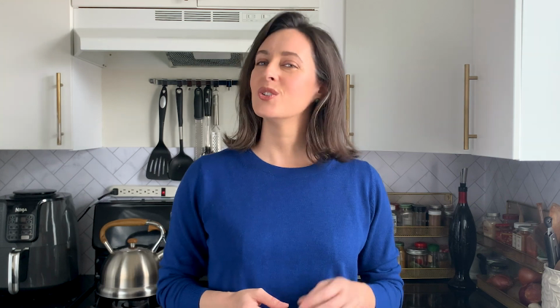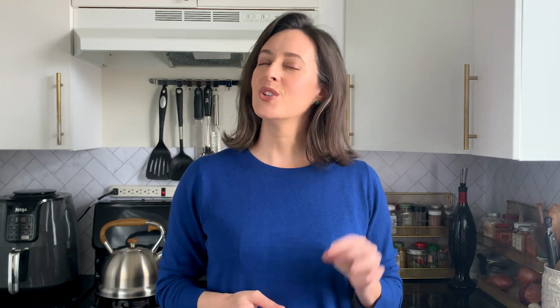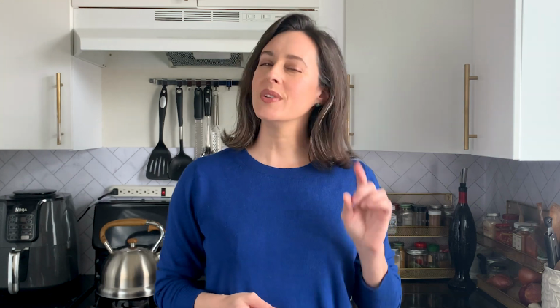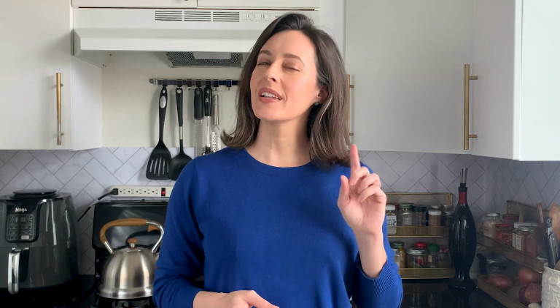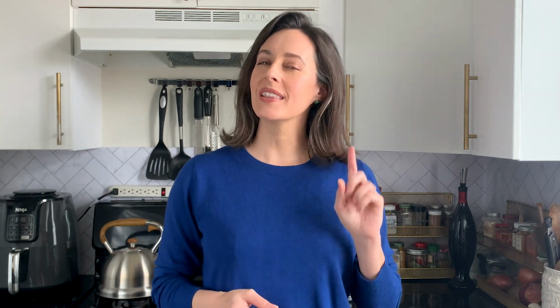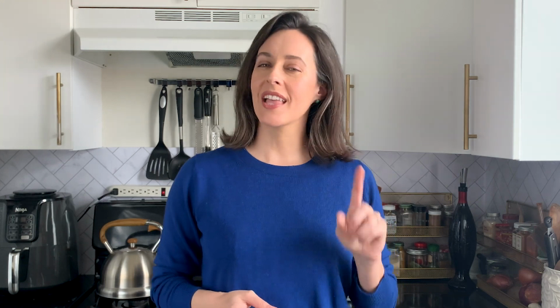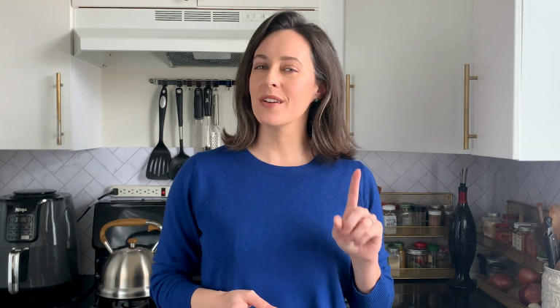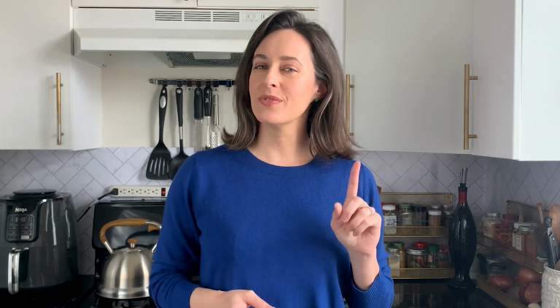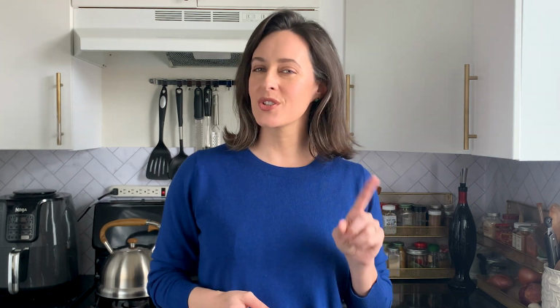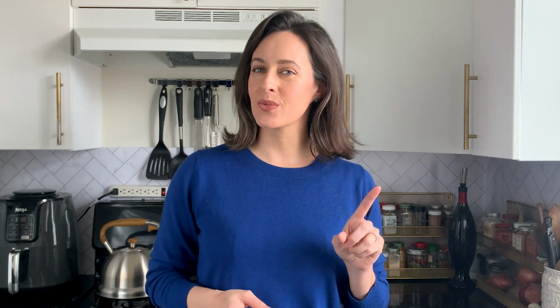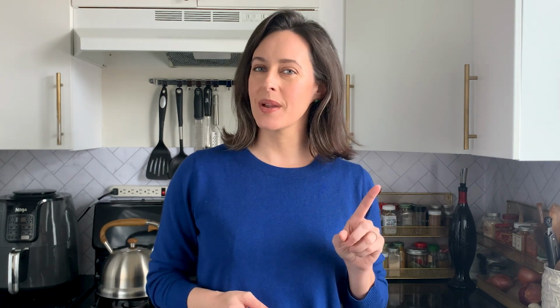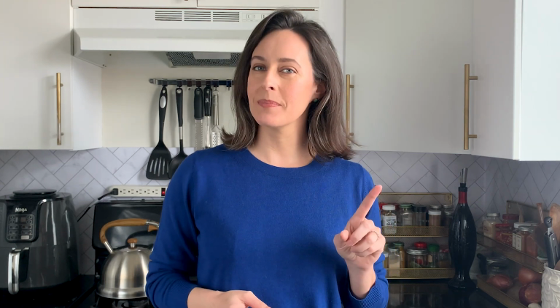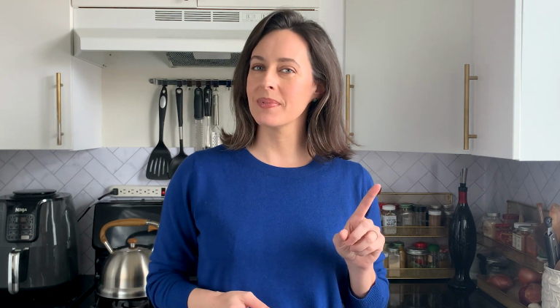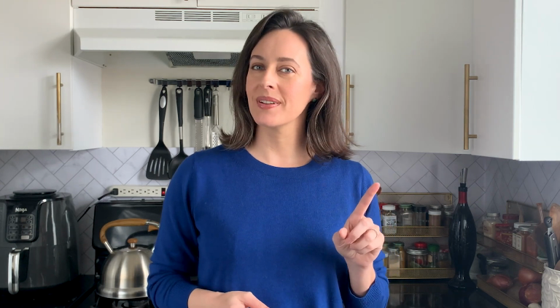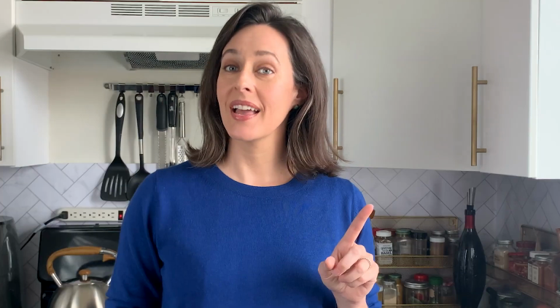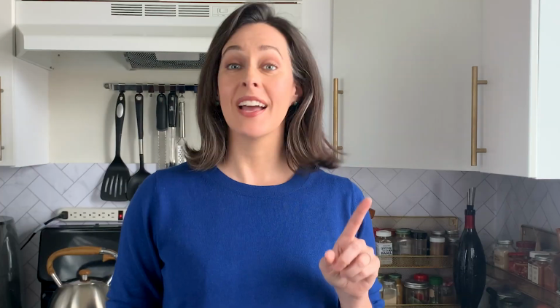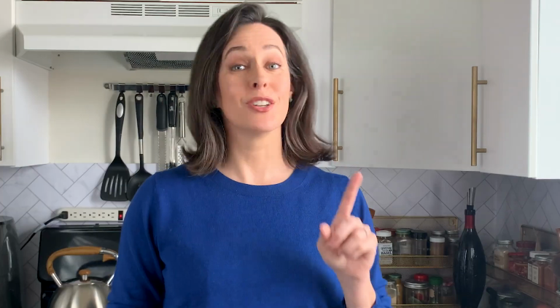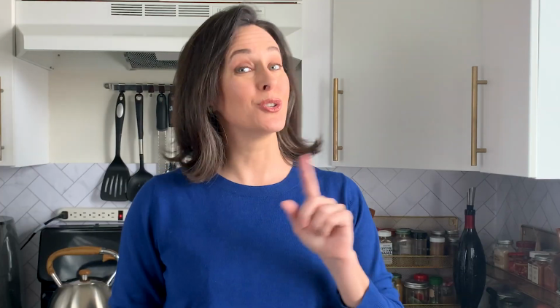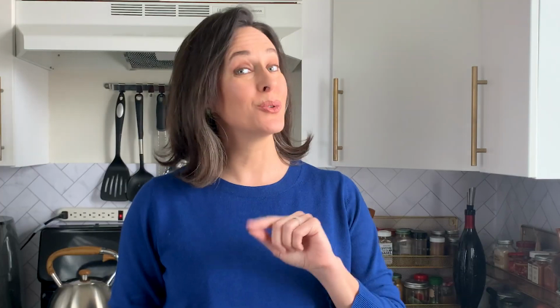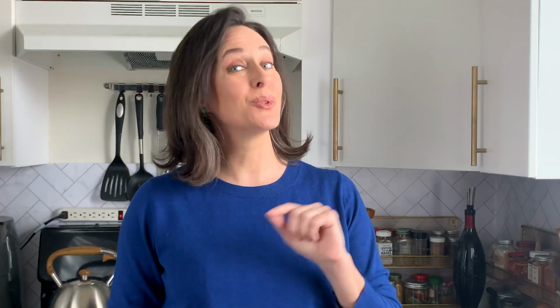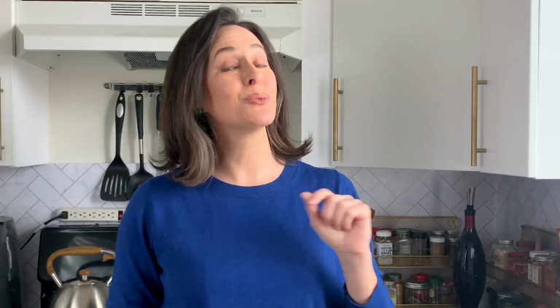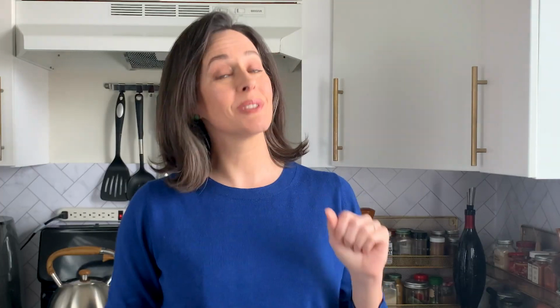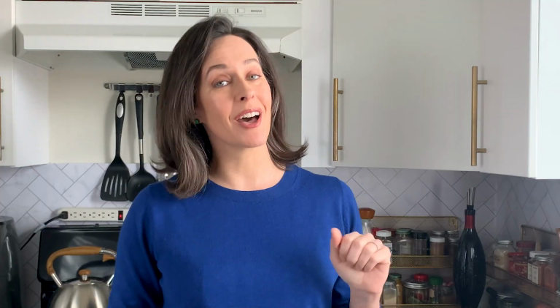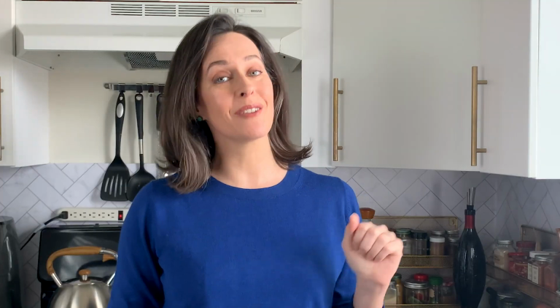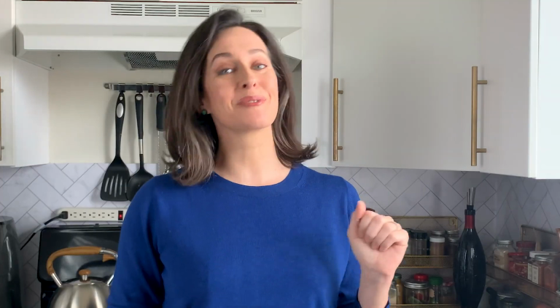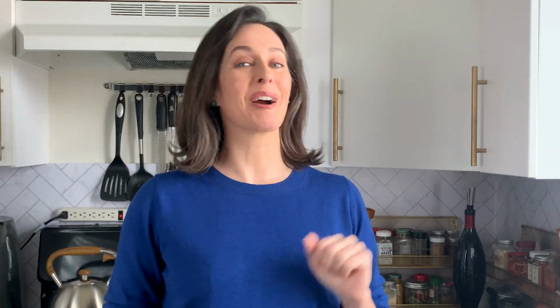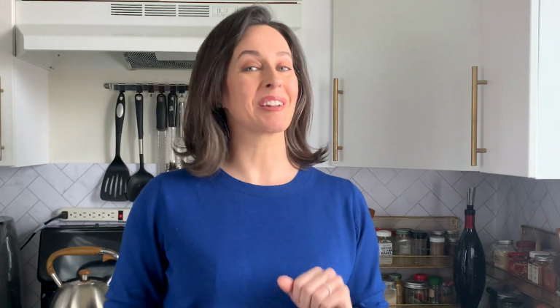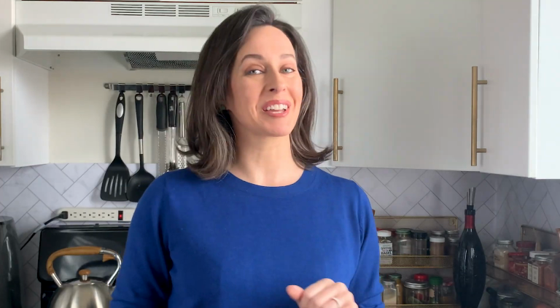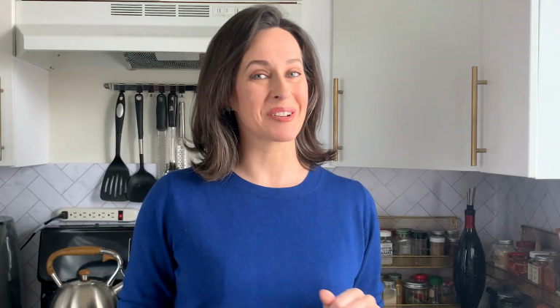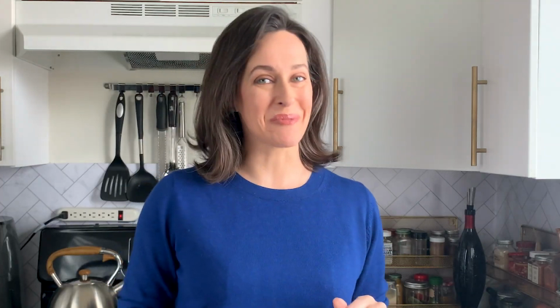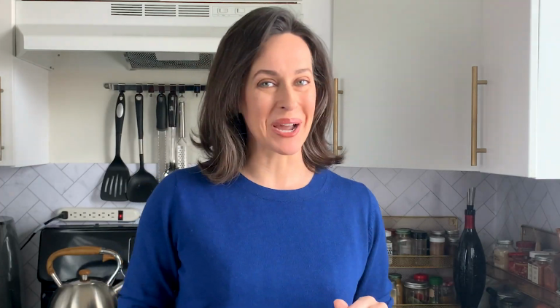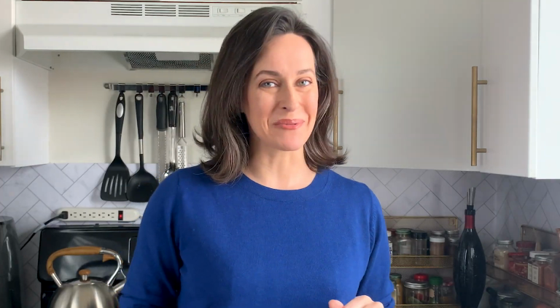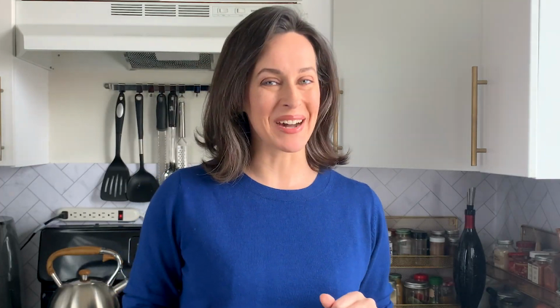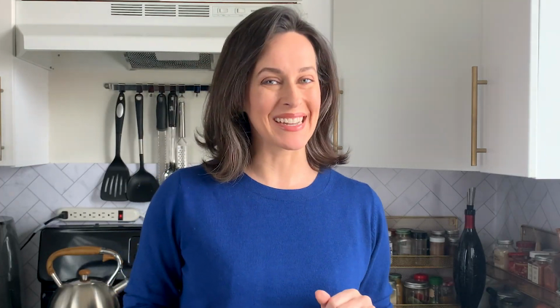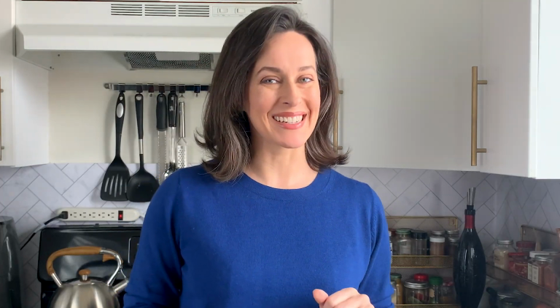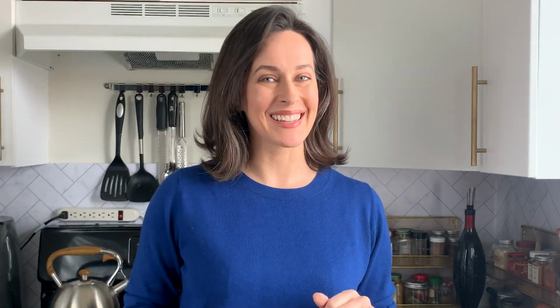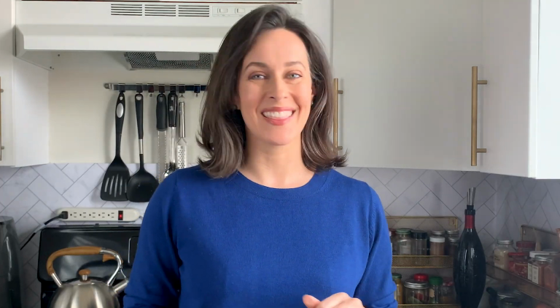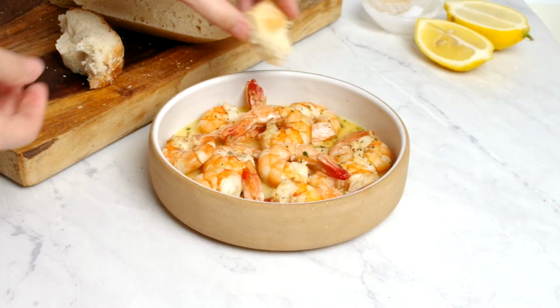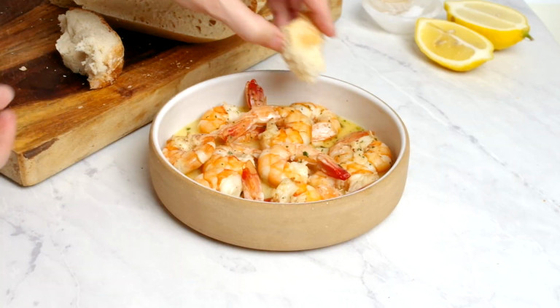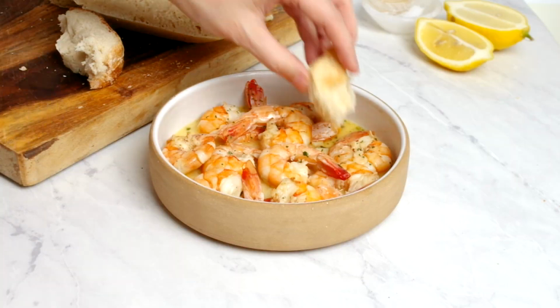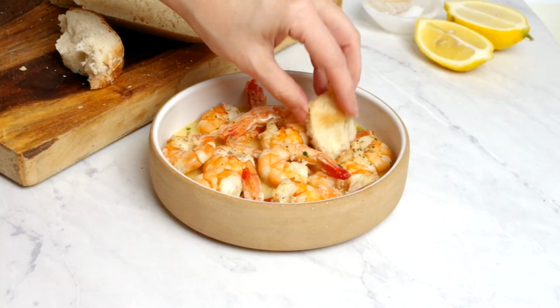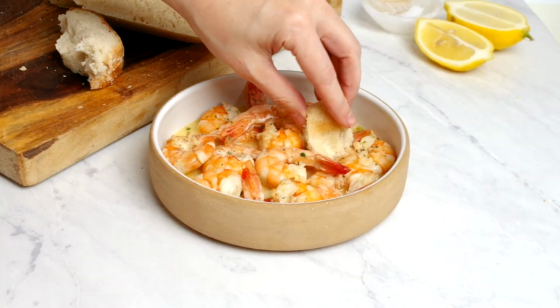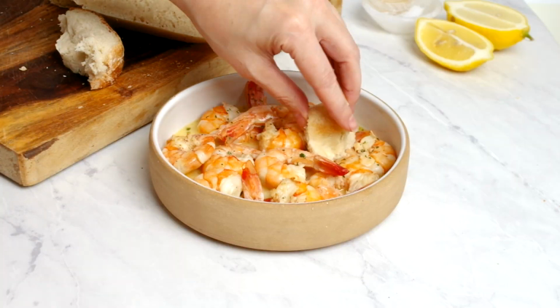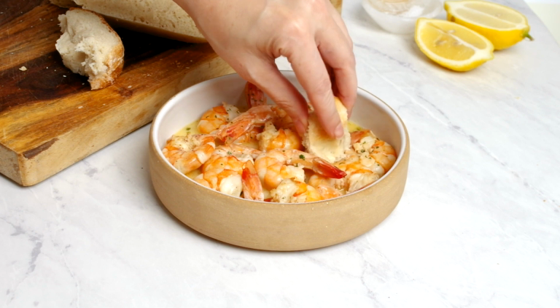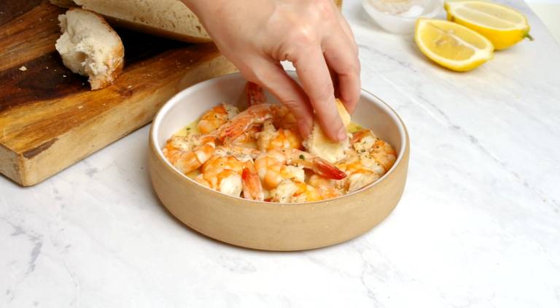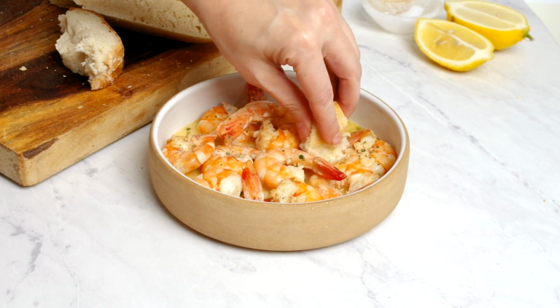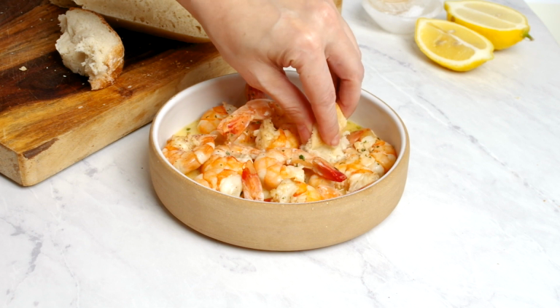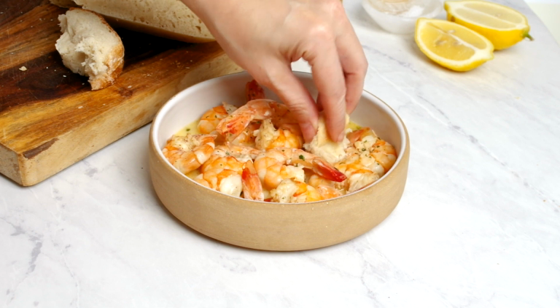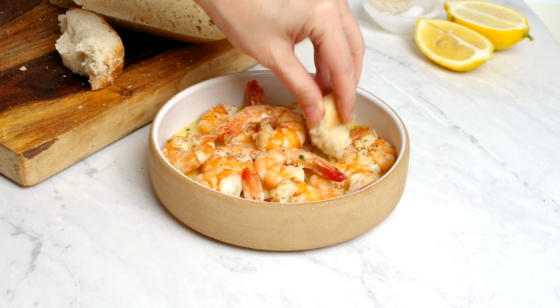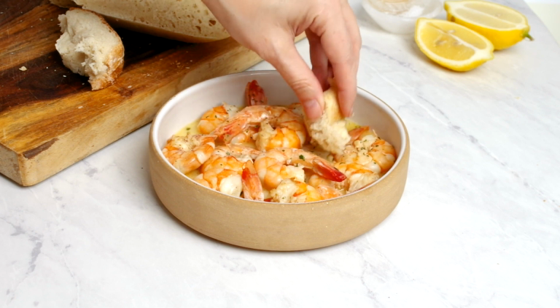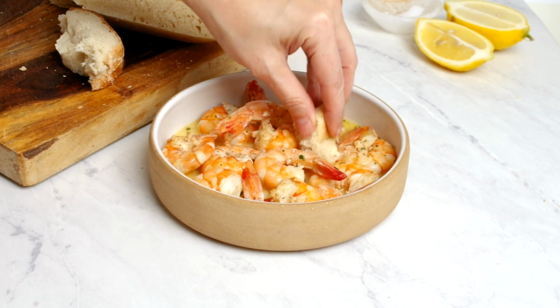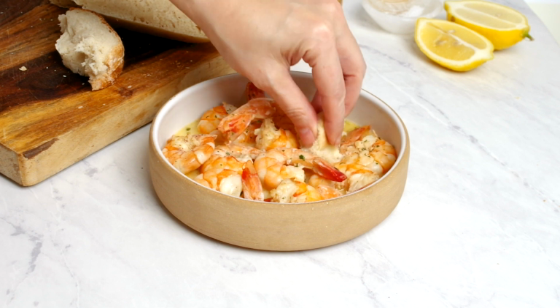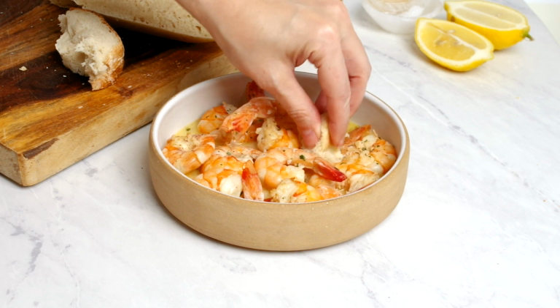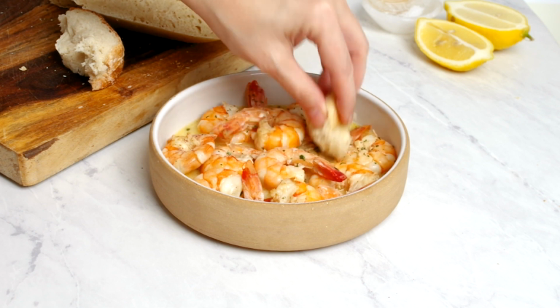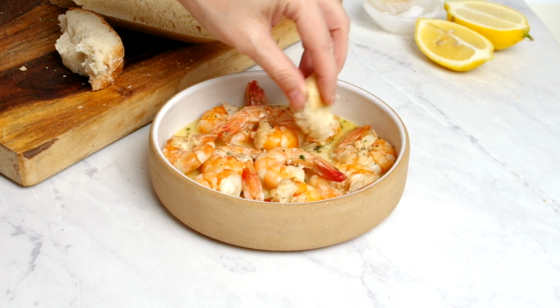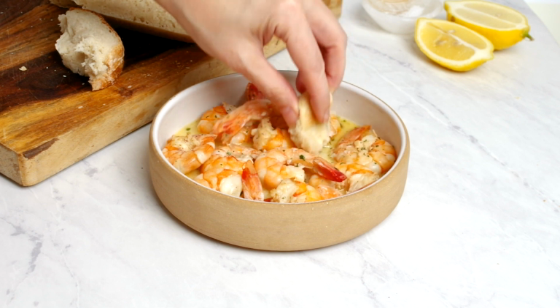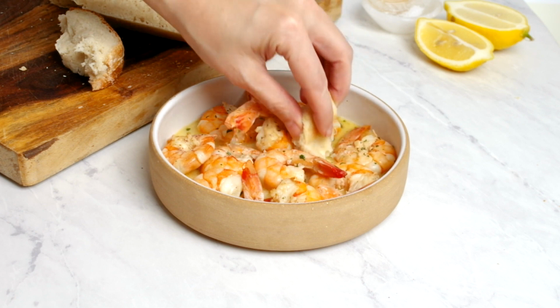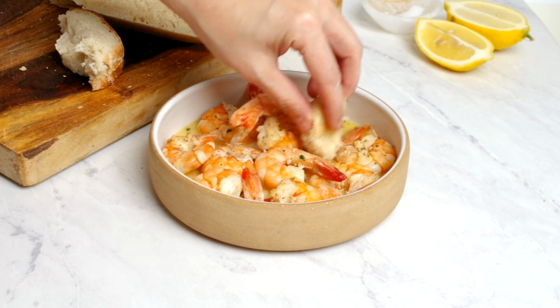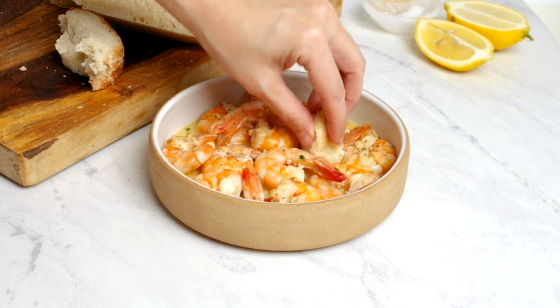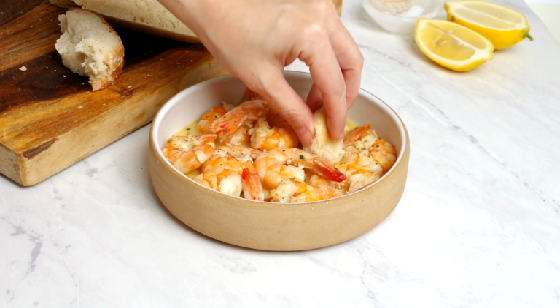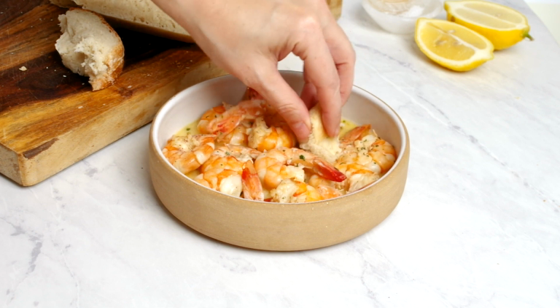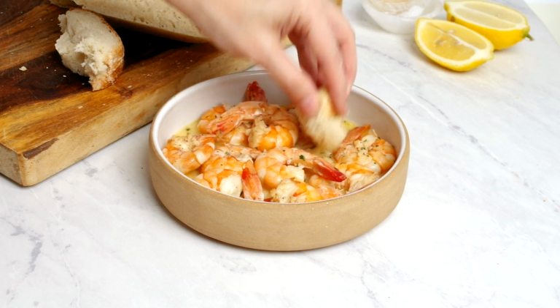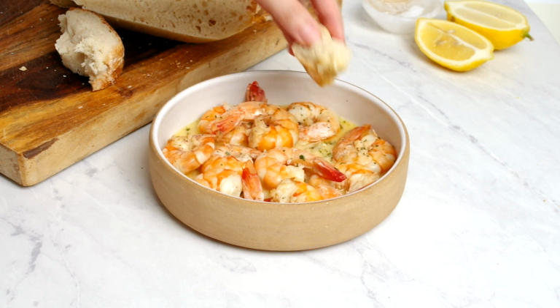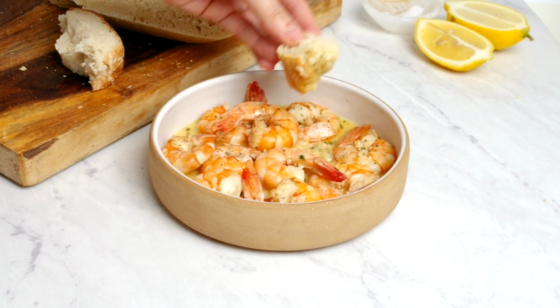Do you love shrimp? Do you love garlic and white wine? Then you'll love this delicious and easy shrimp scampi recipe.